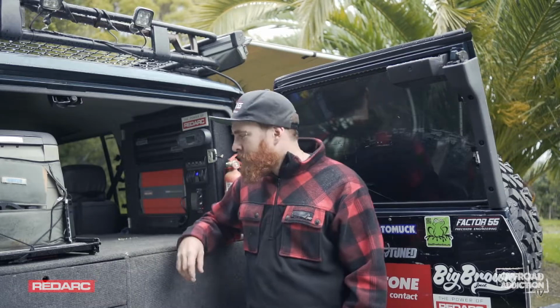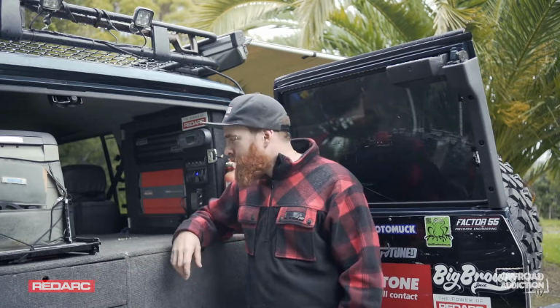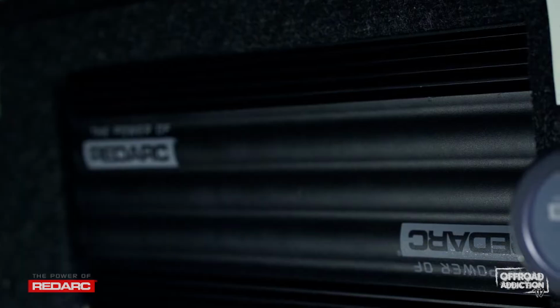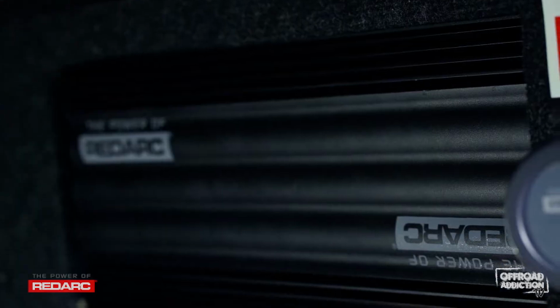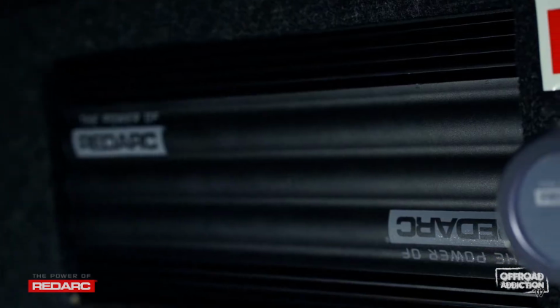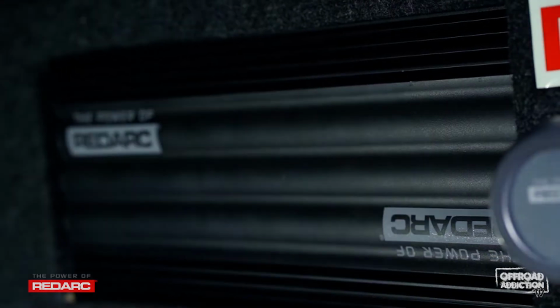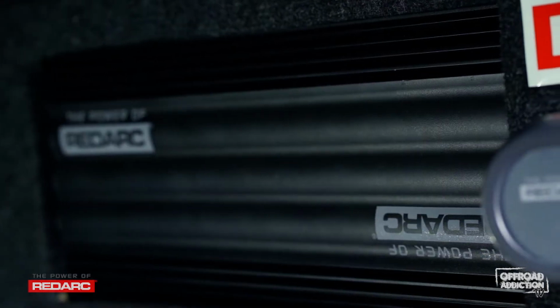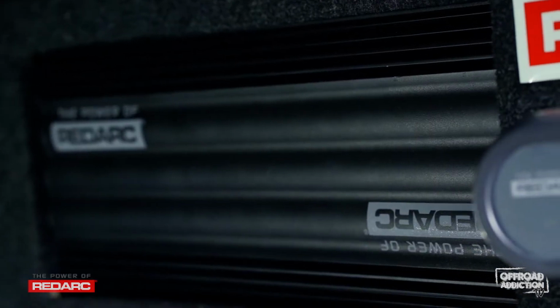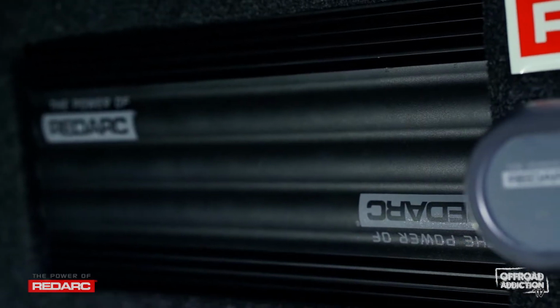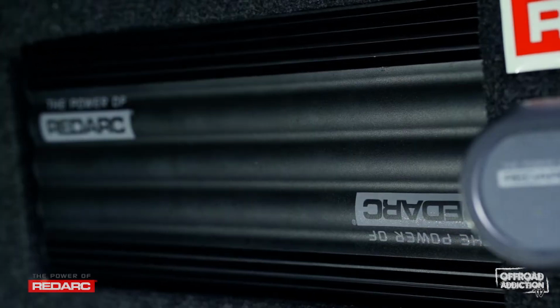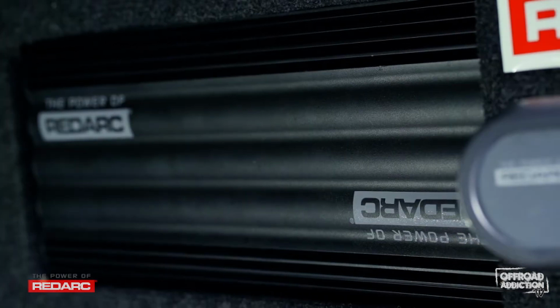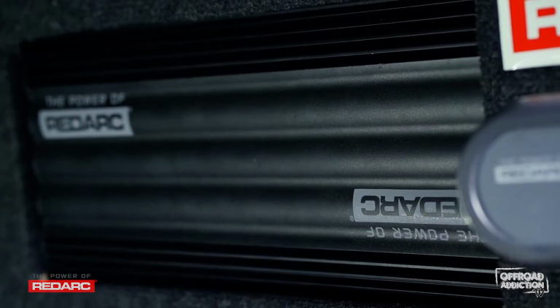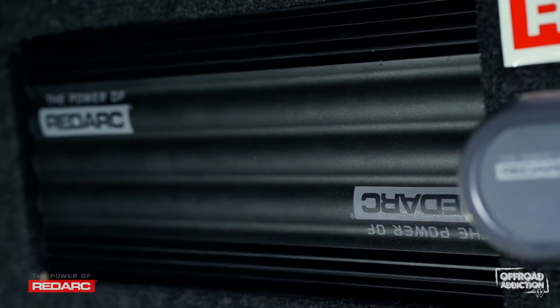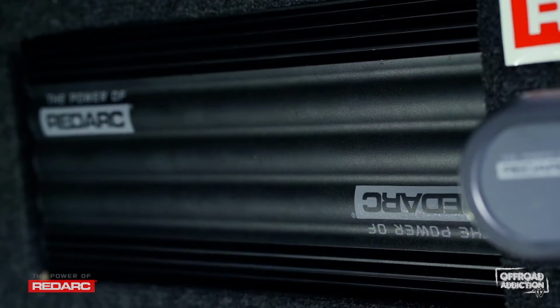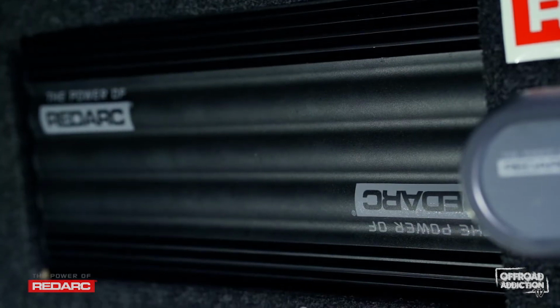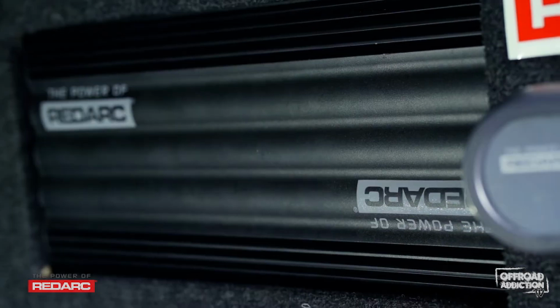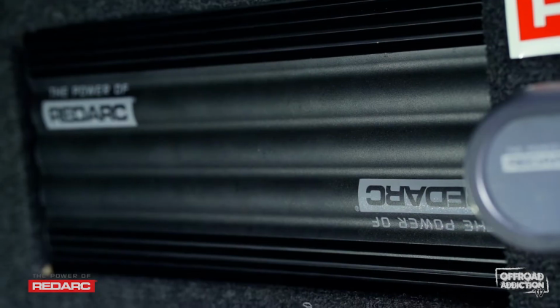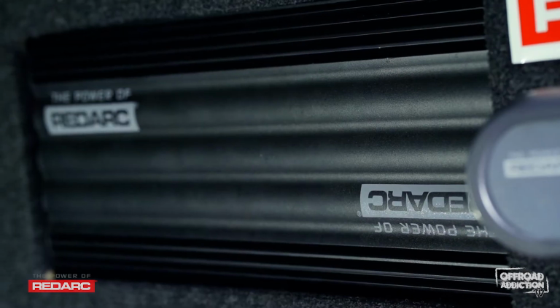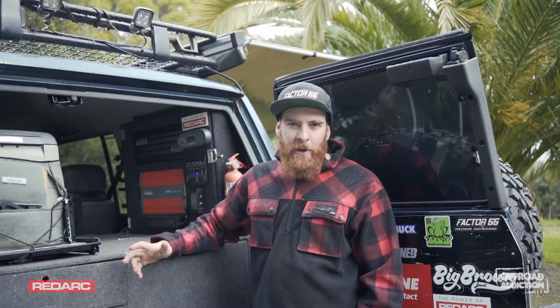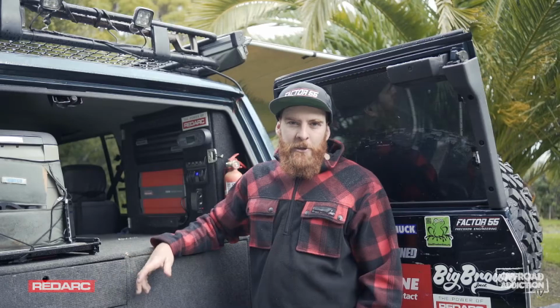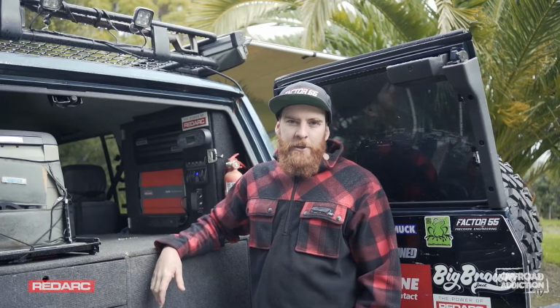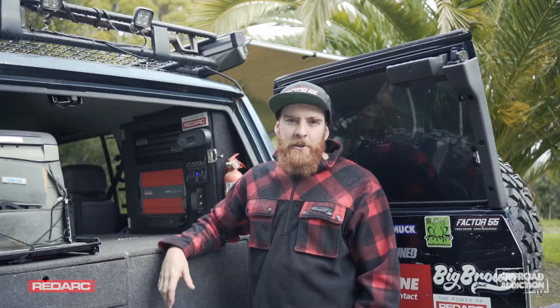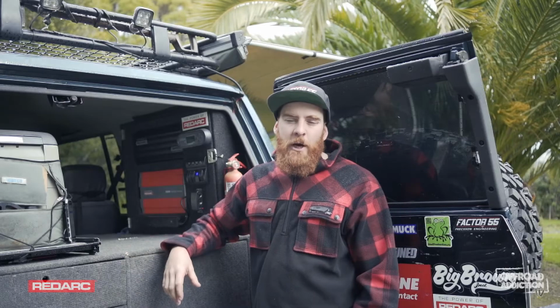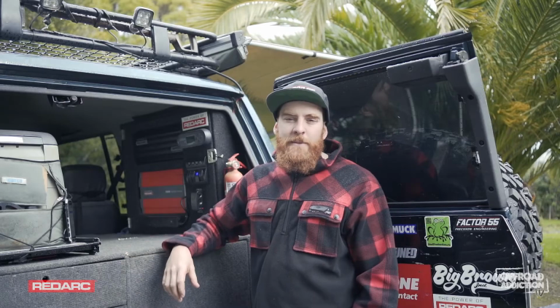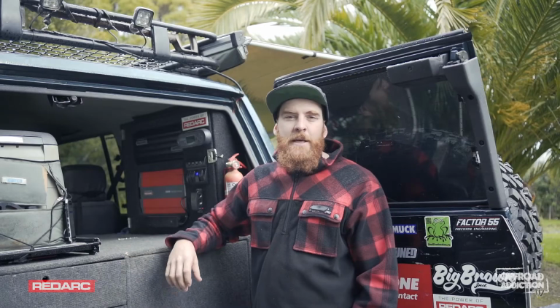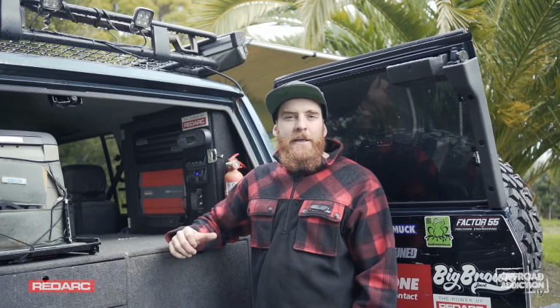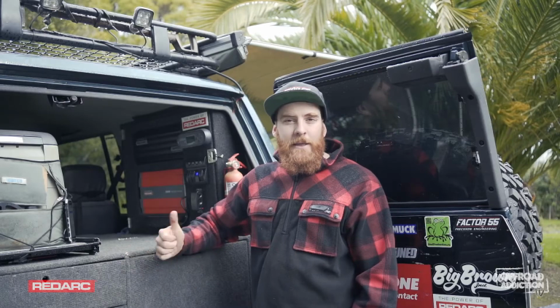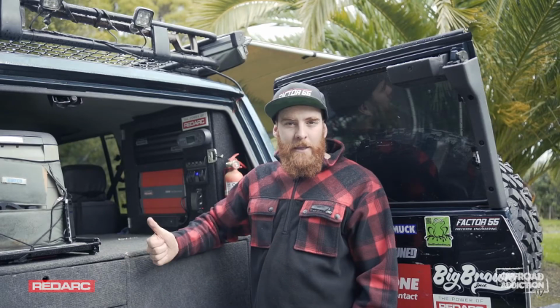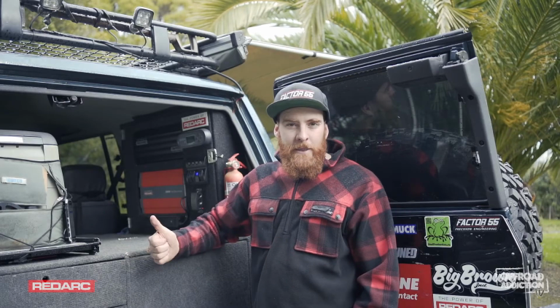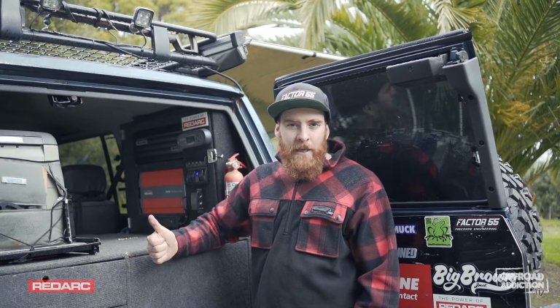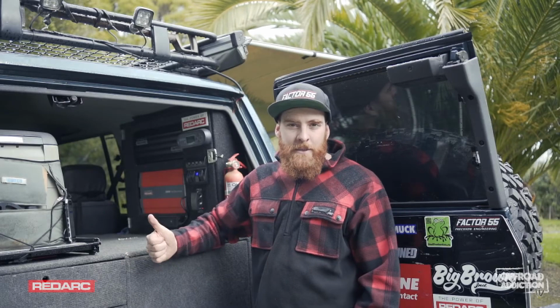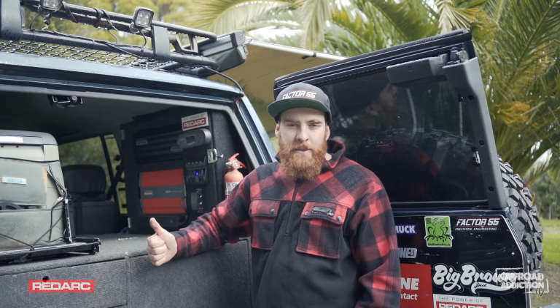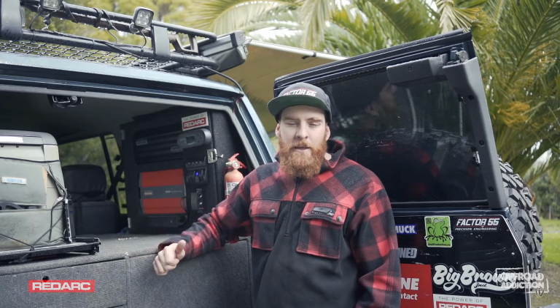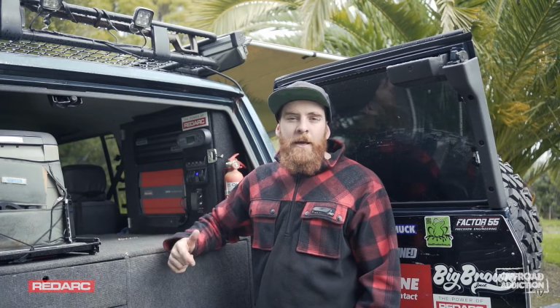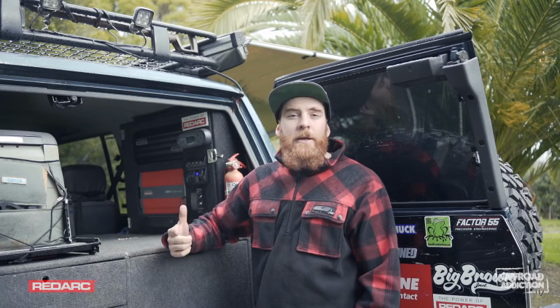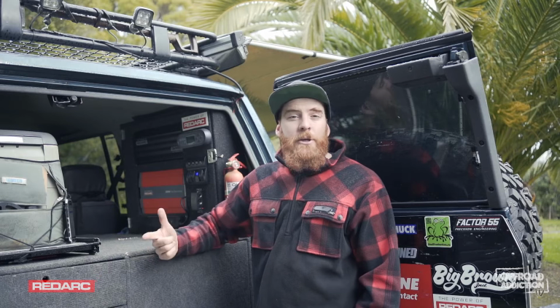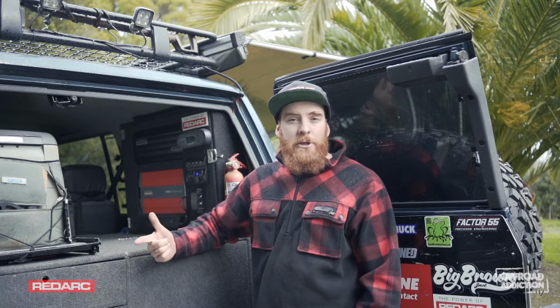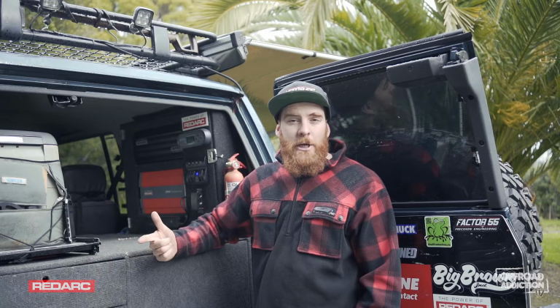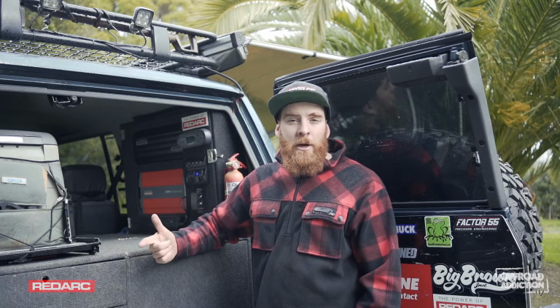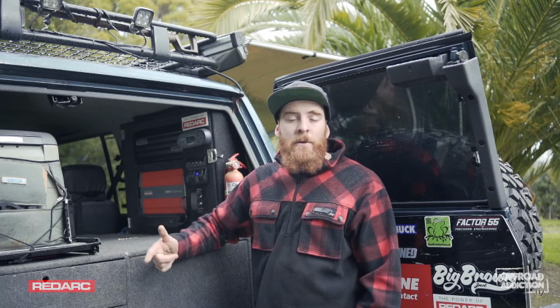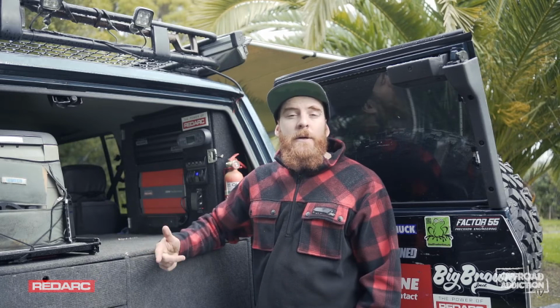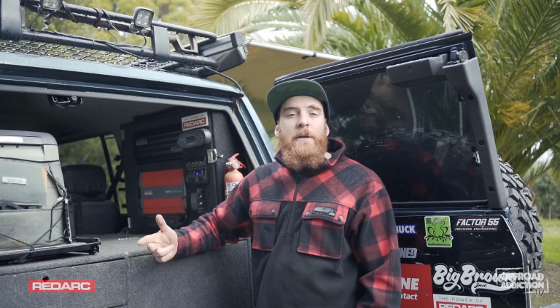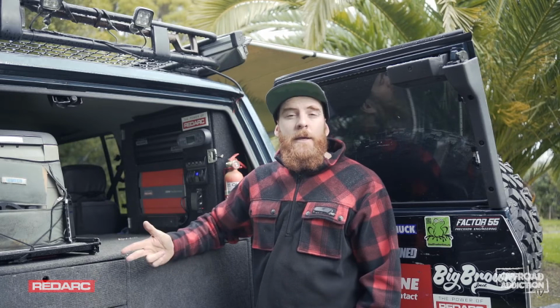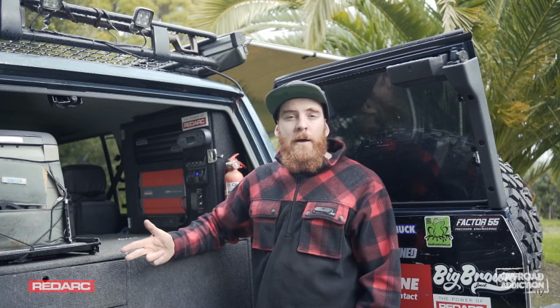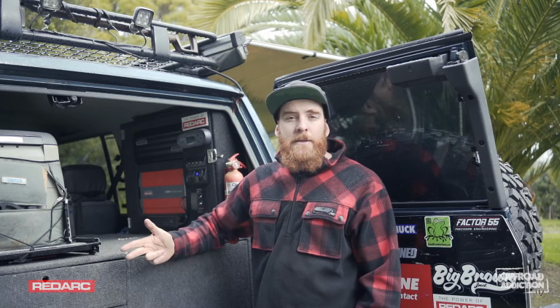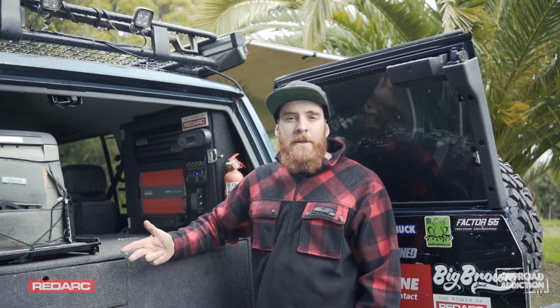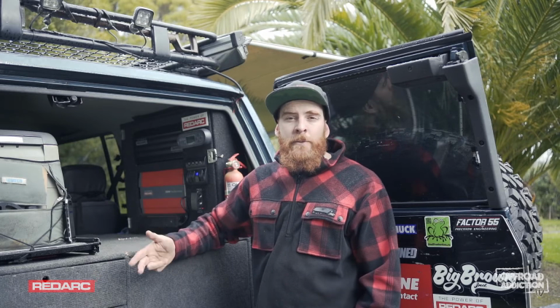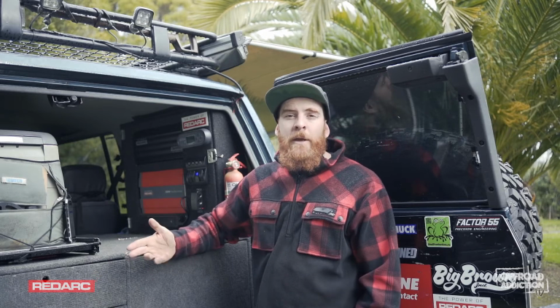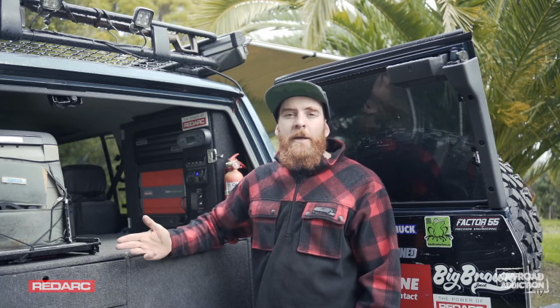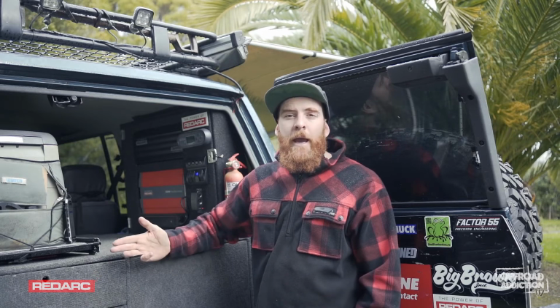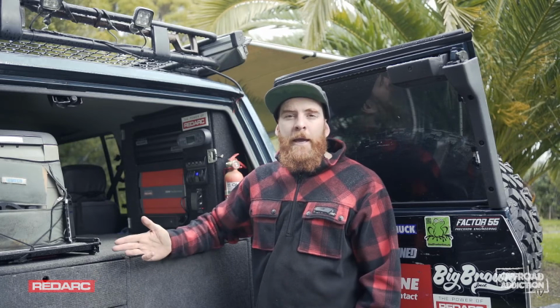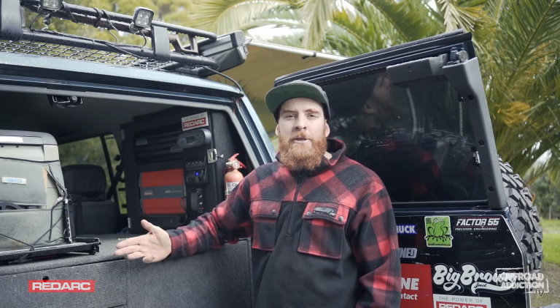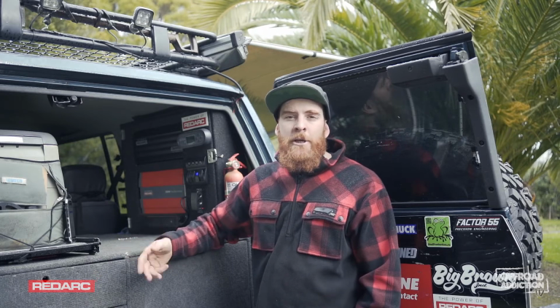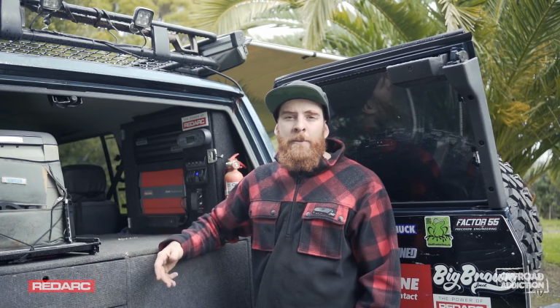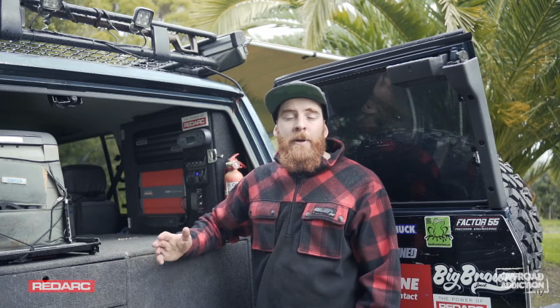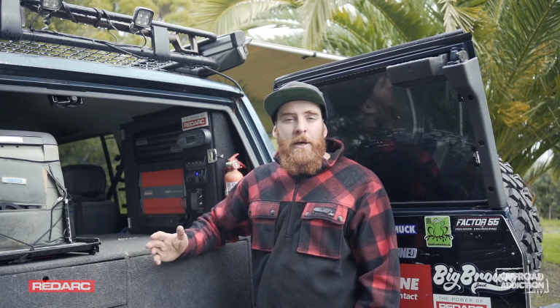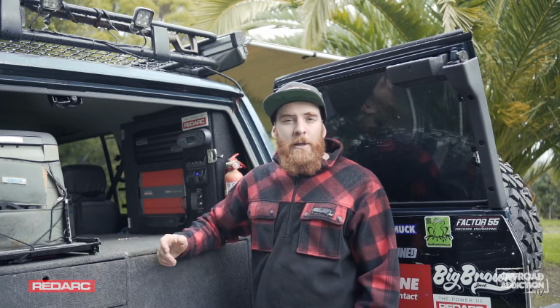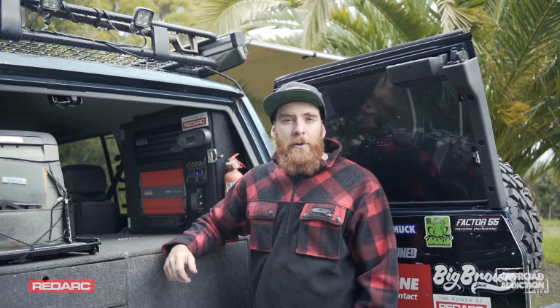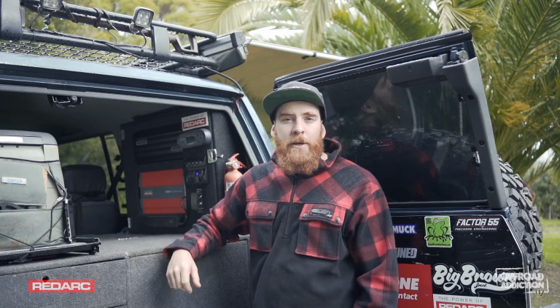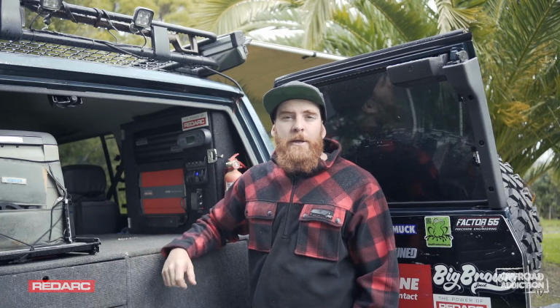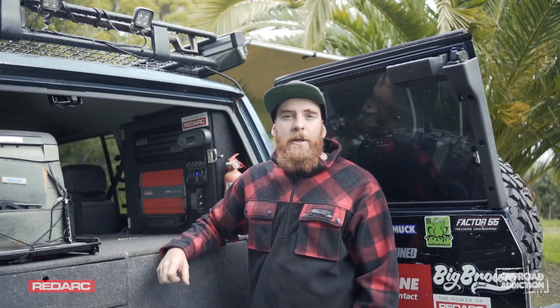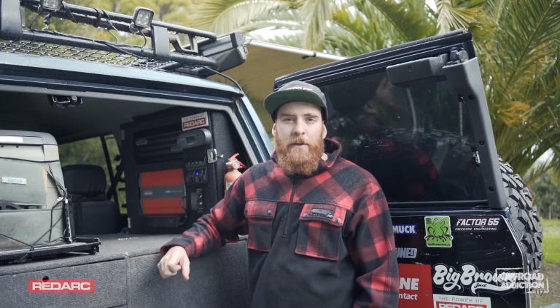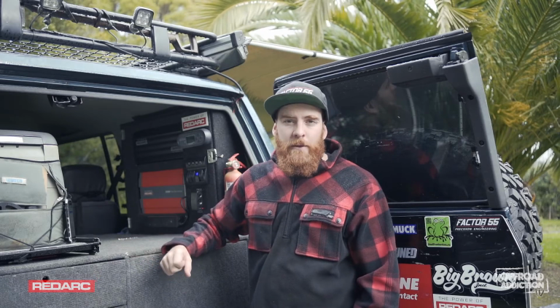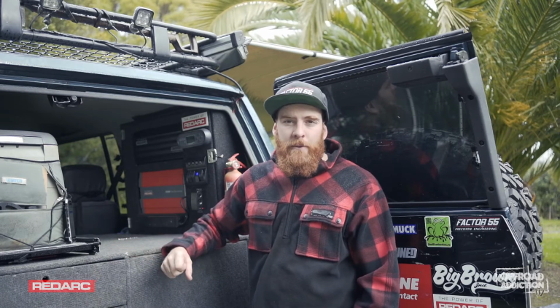The Manager 30 will work with all your battery types: your lead acid, your gel, your calcium, your AGM, including your lithium.